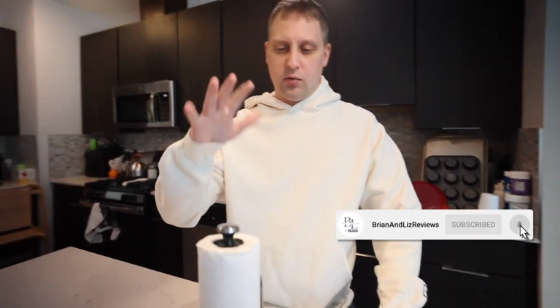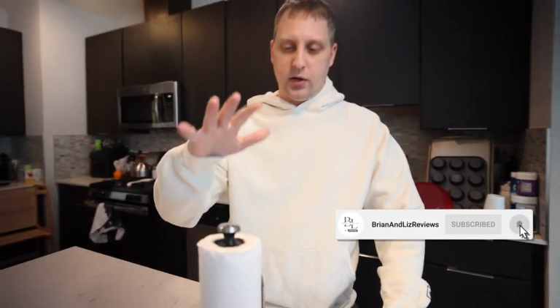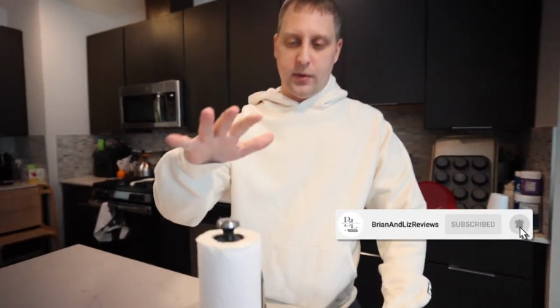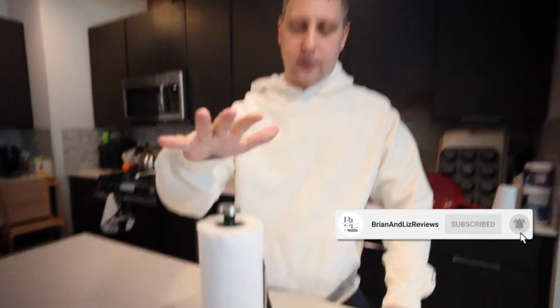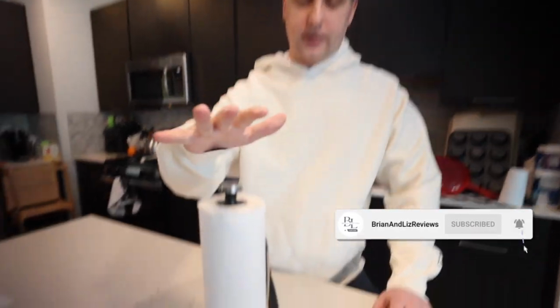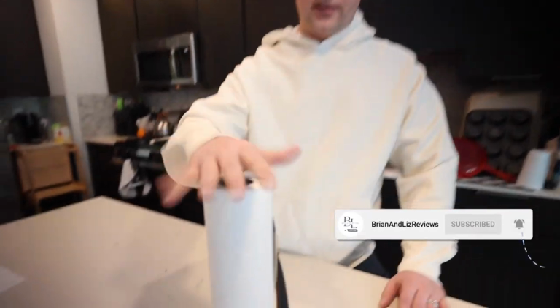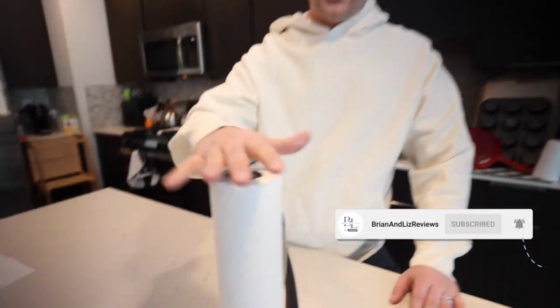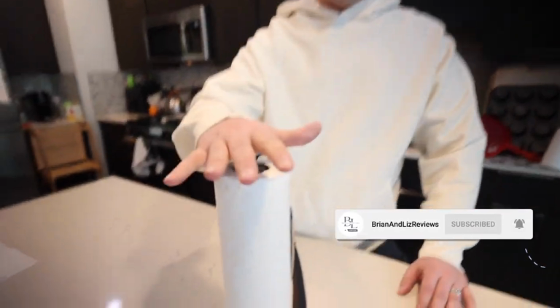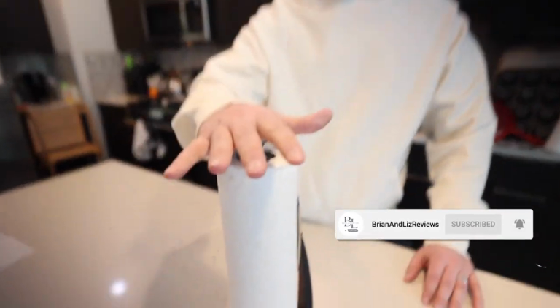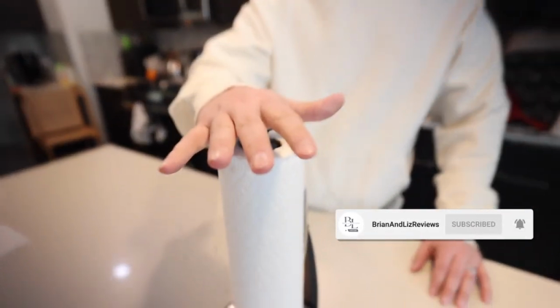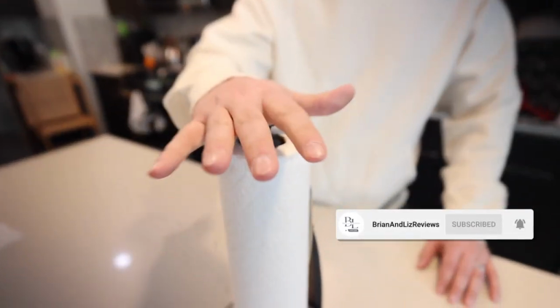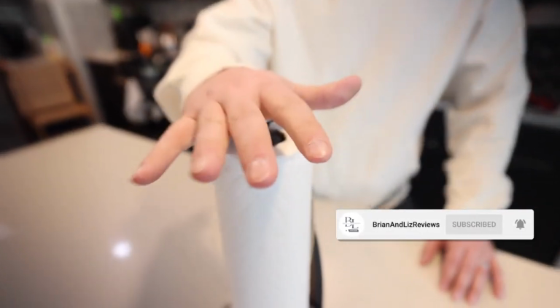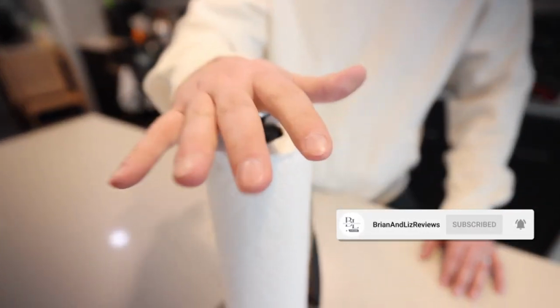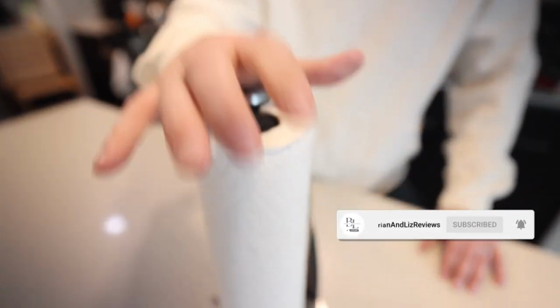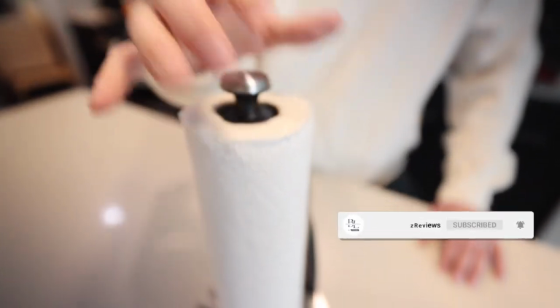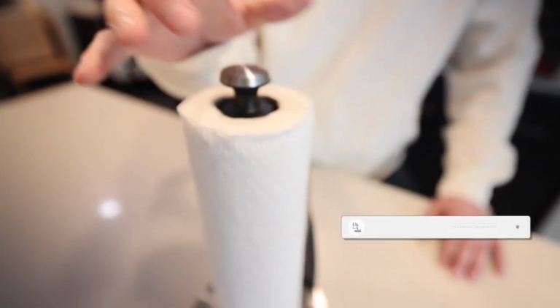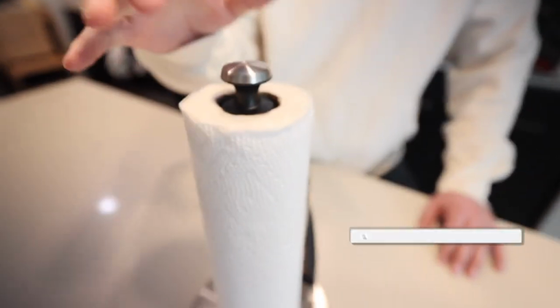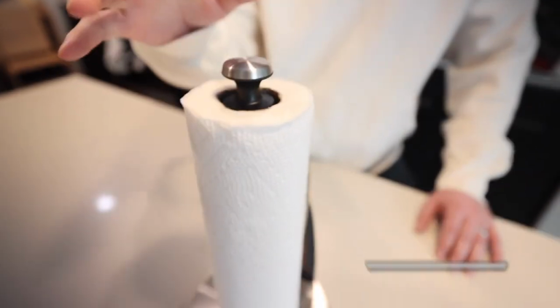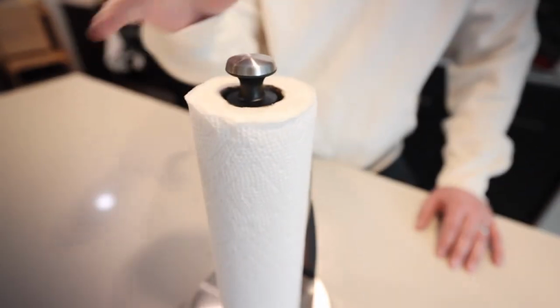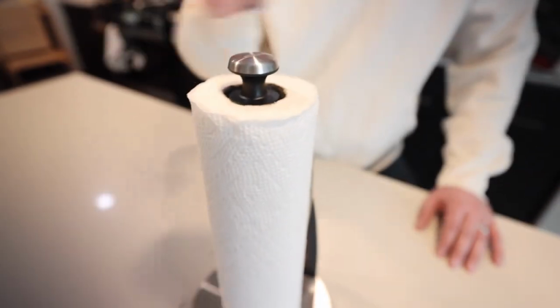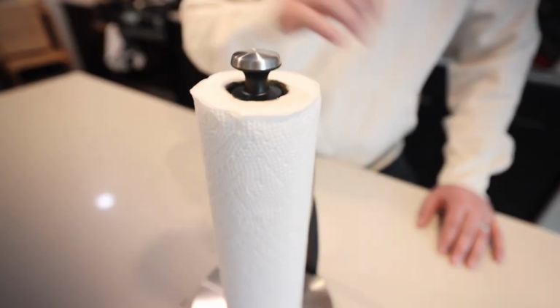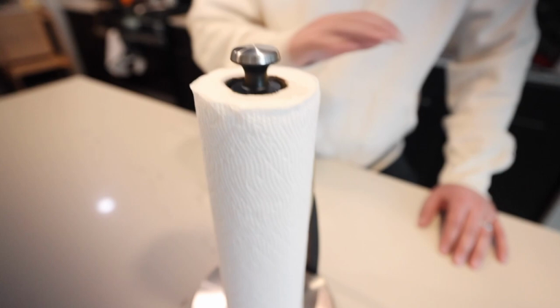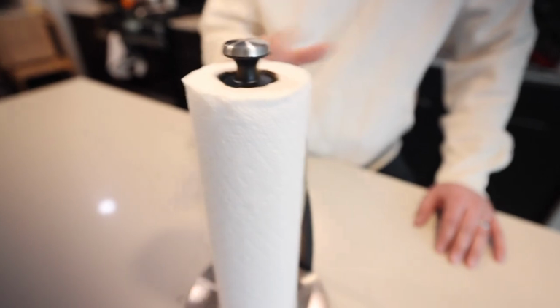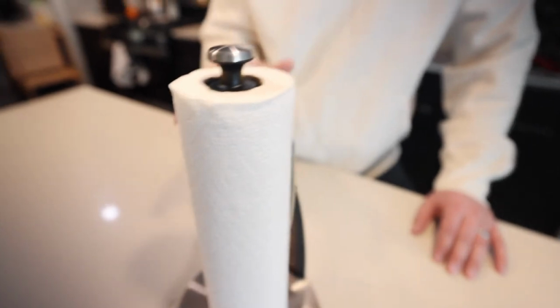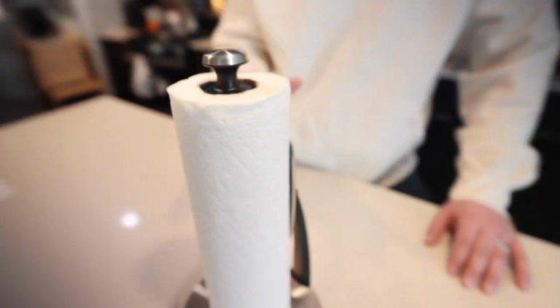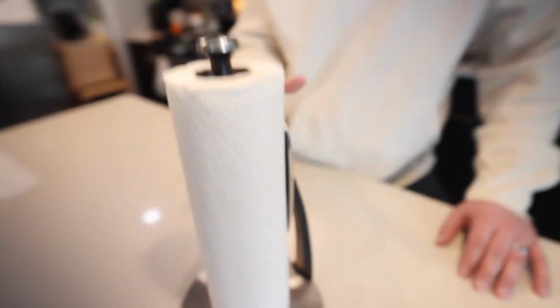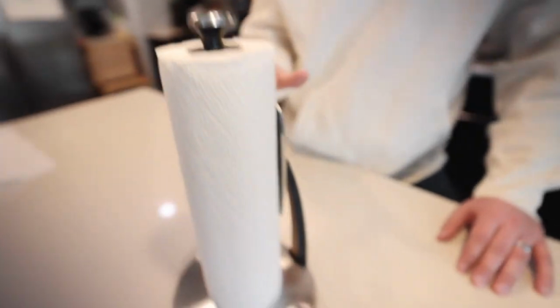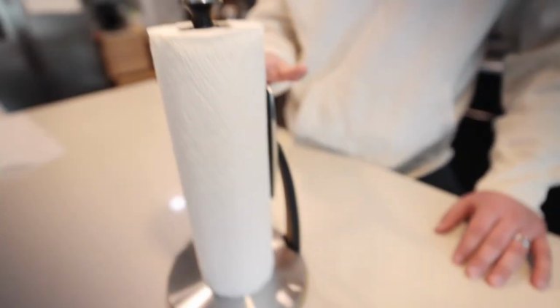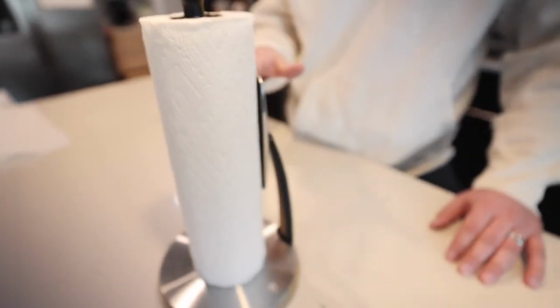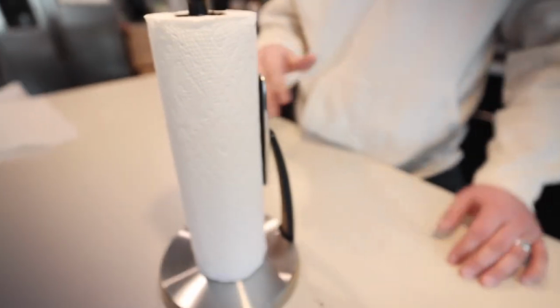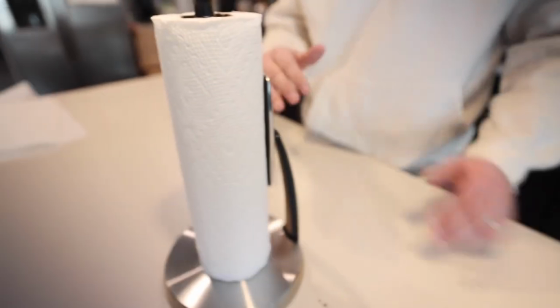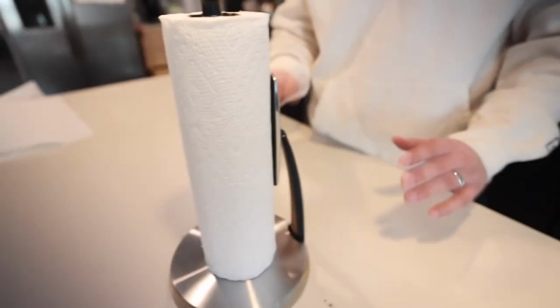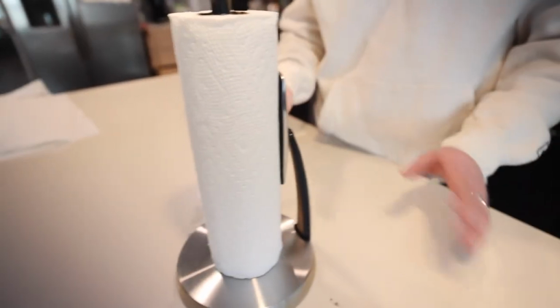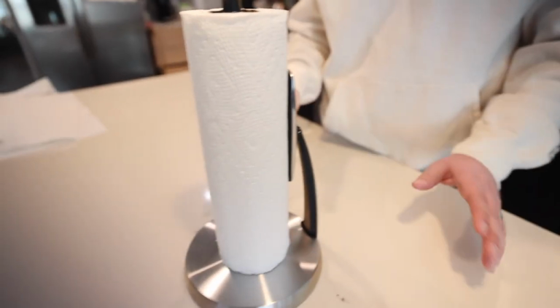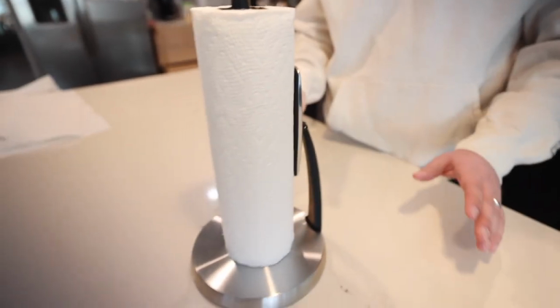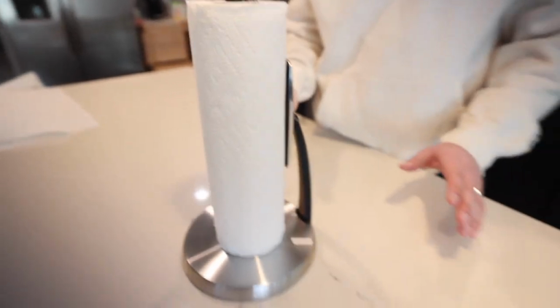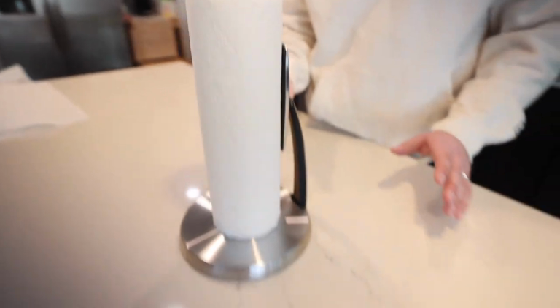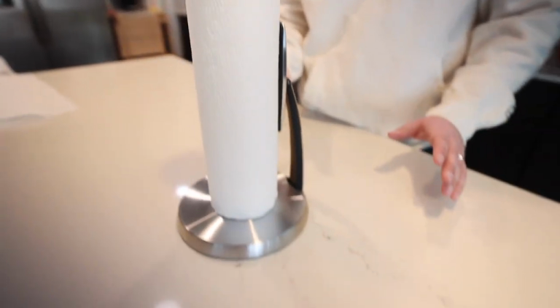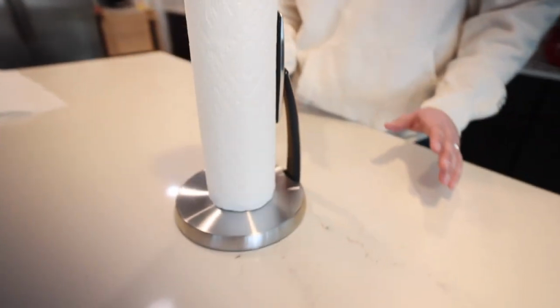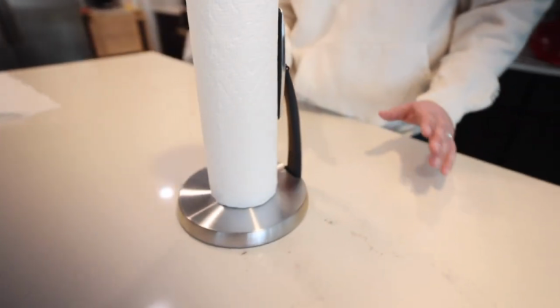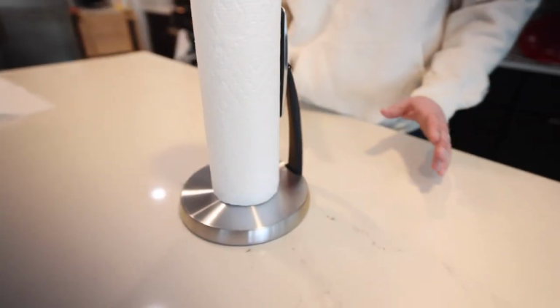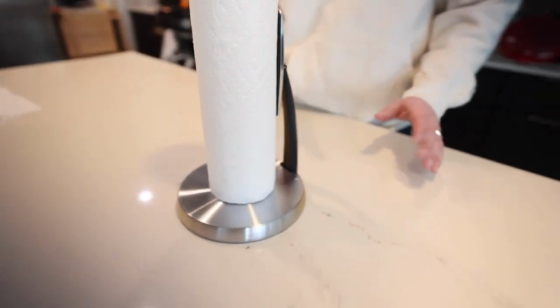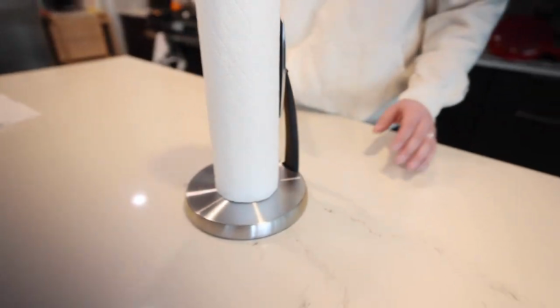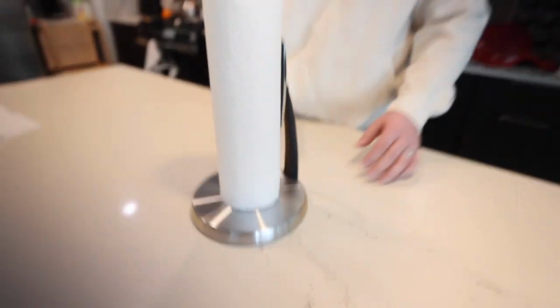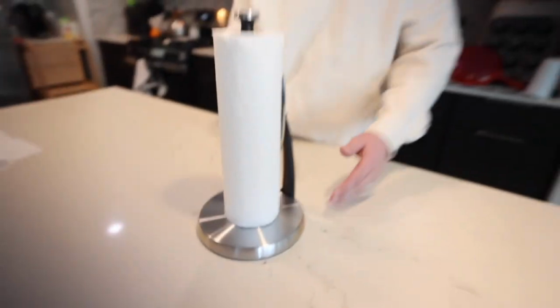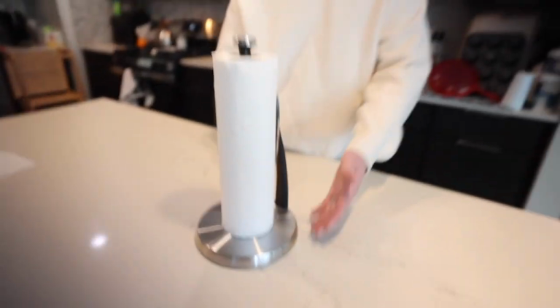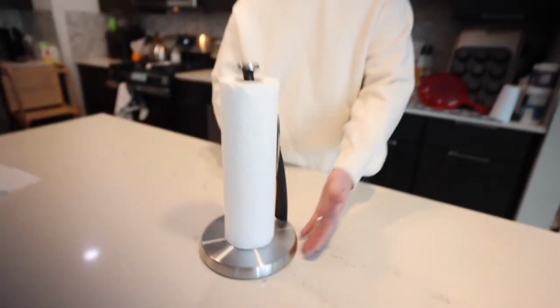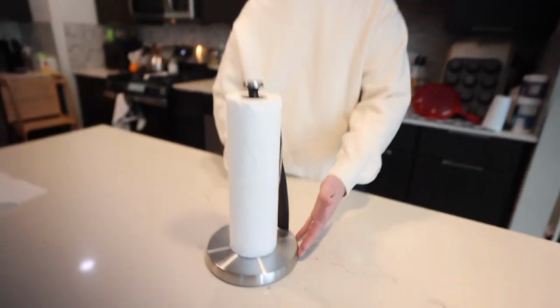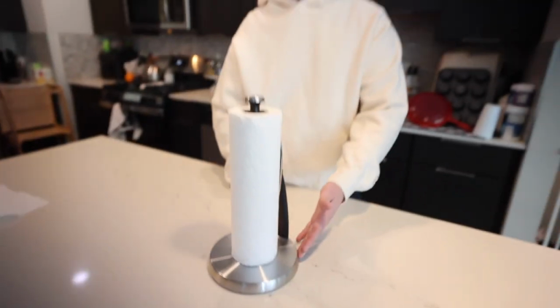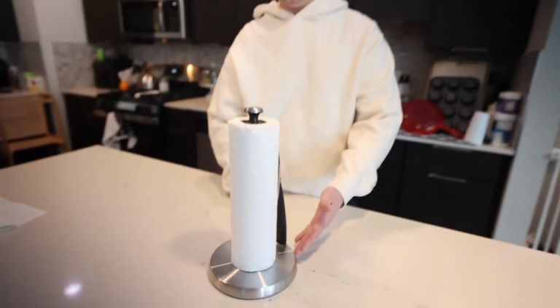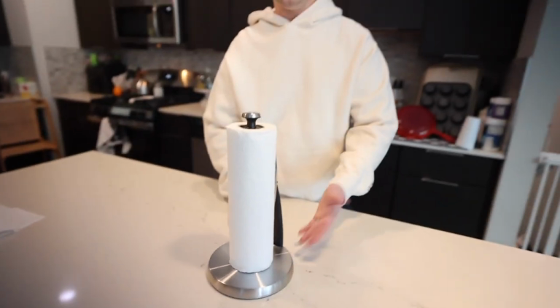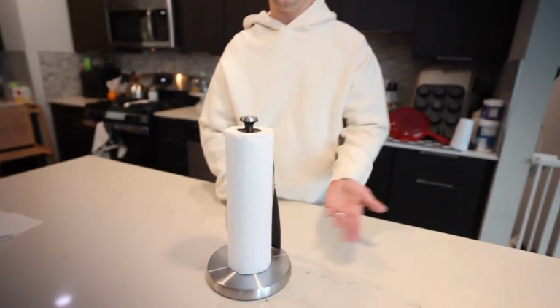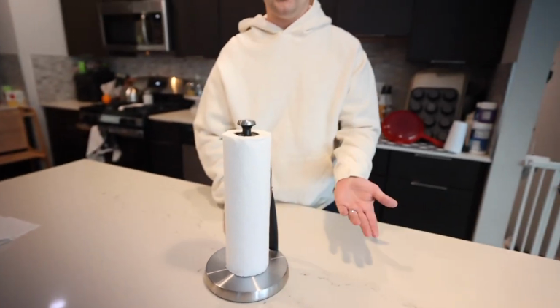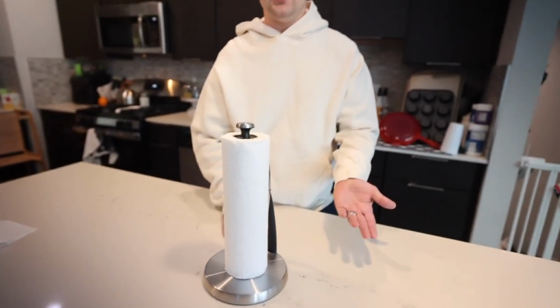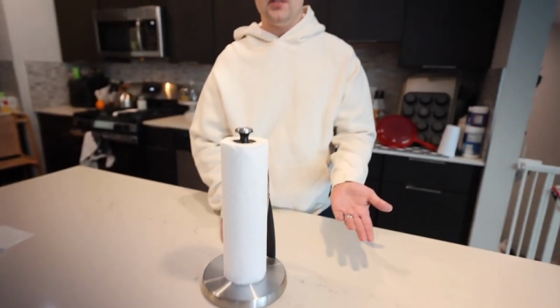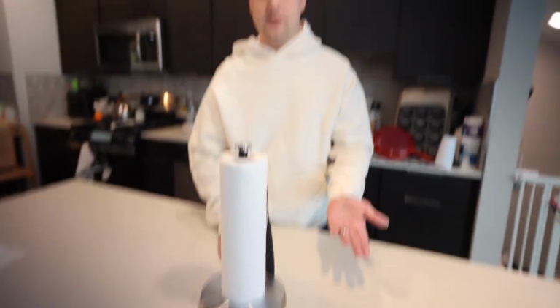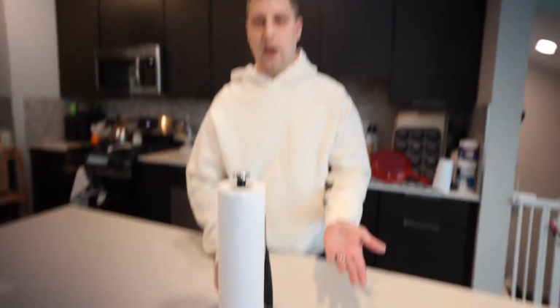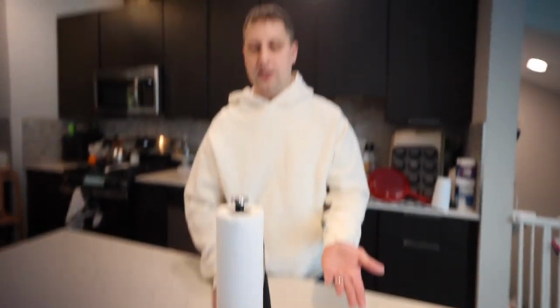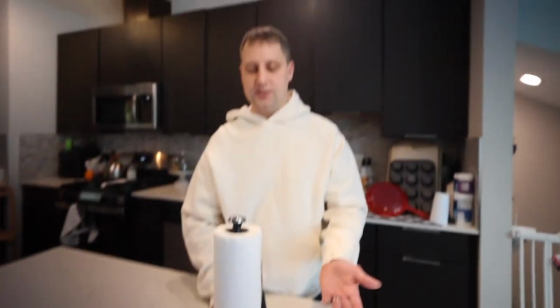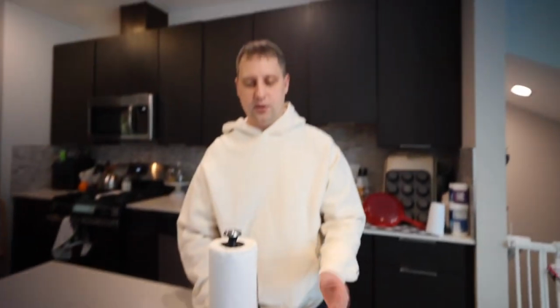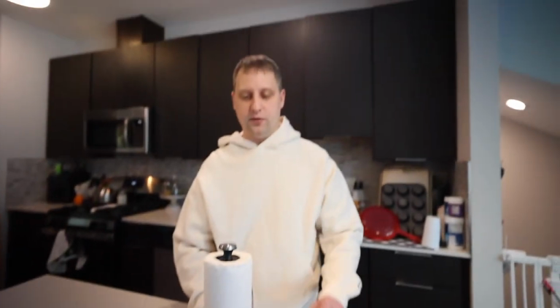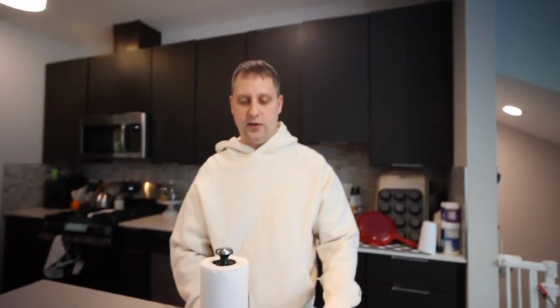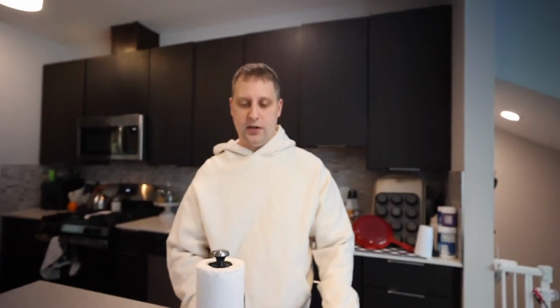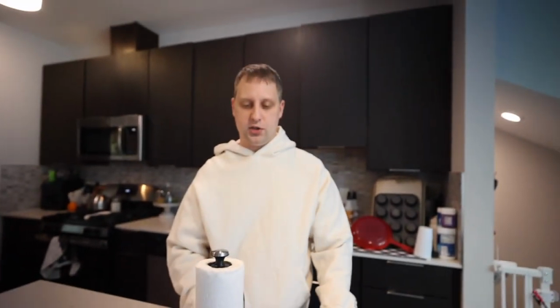Really quick, we got this towel holder dispenser — very simple design, very sleek in how it's set up. We have ours in the stainless steel finish.